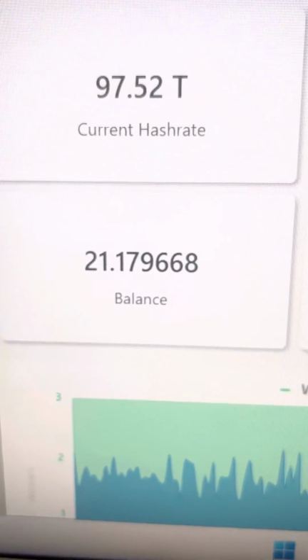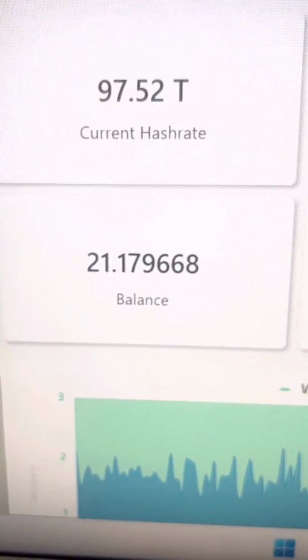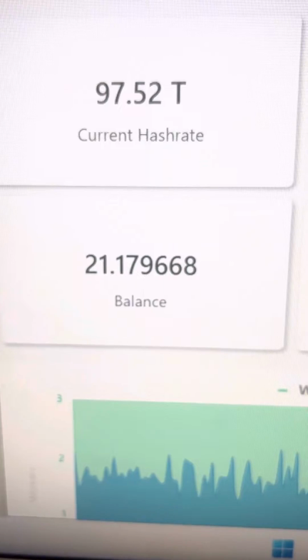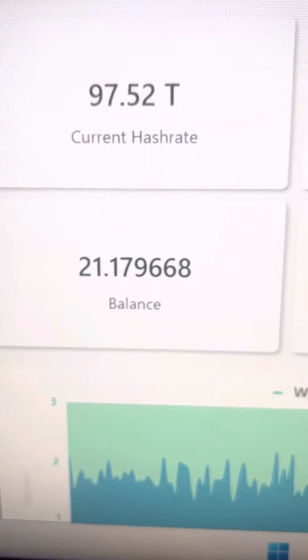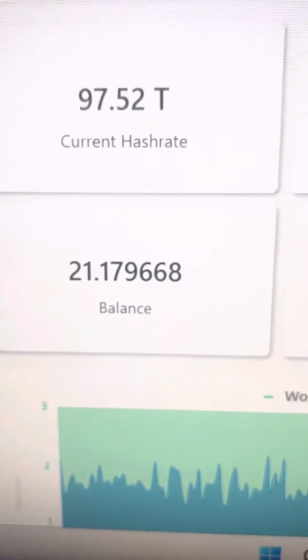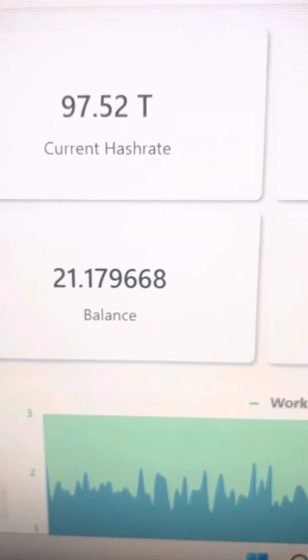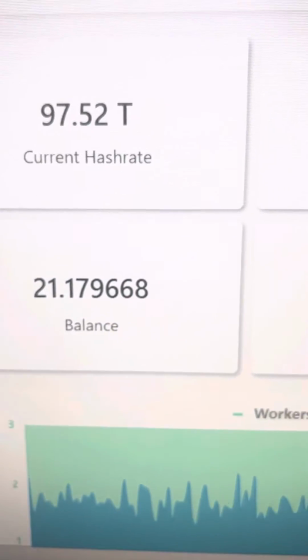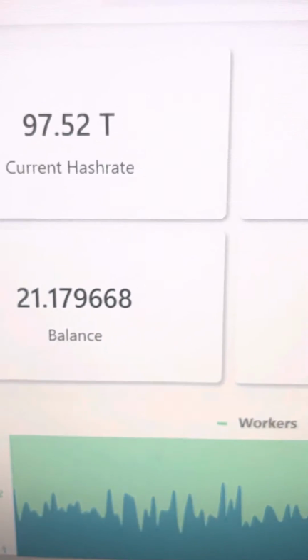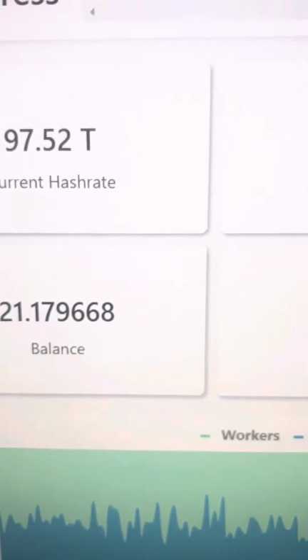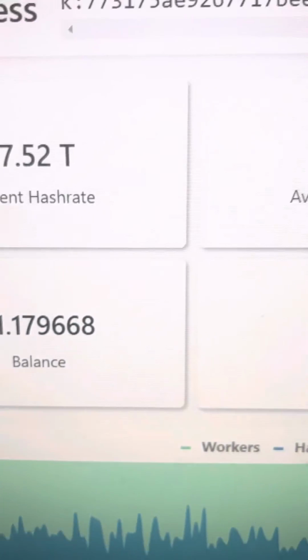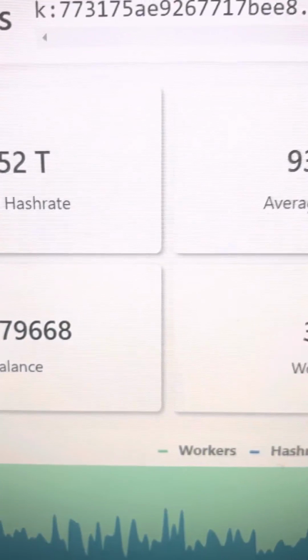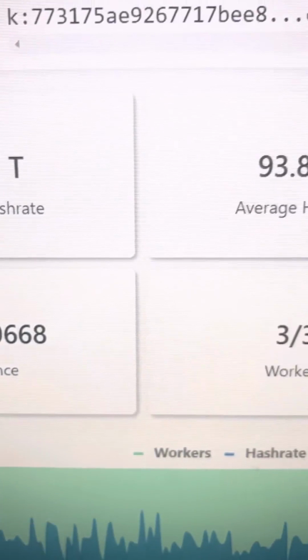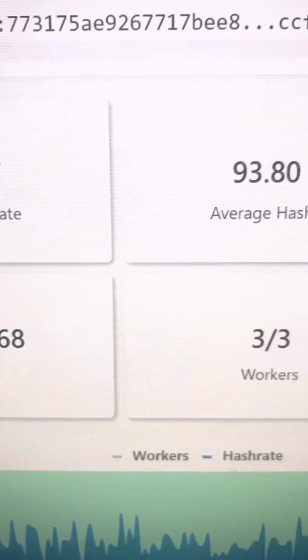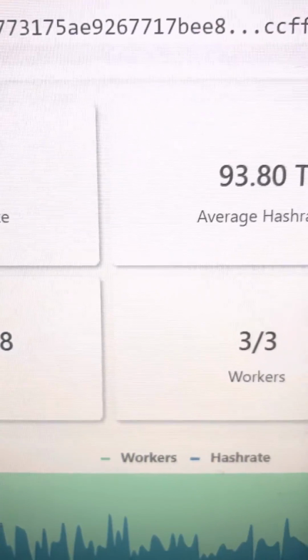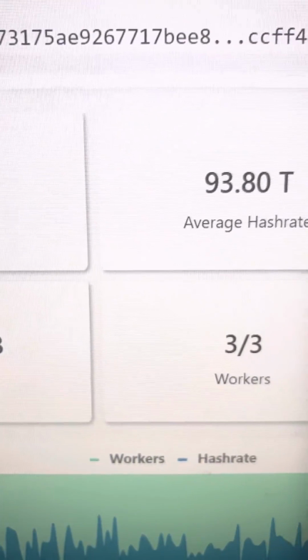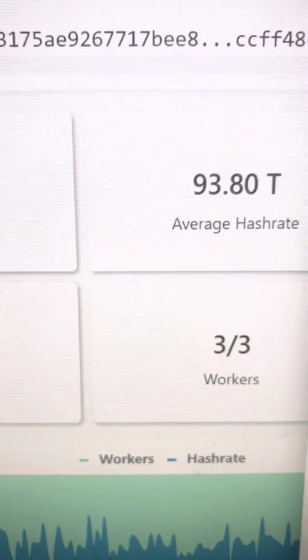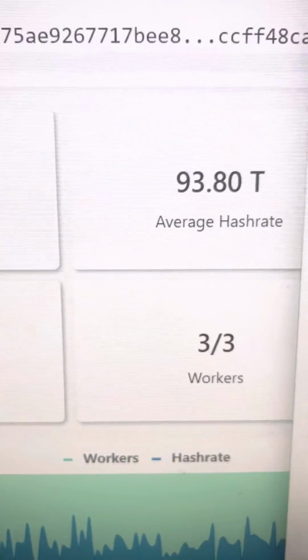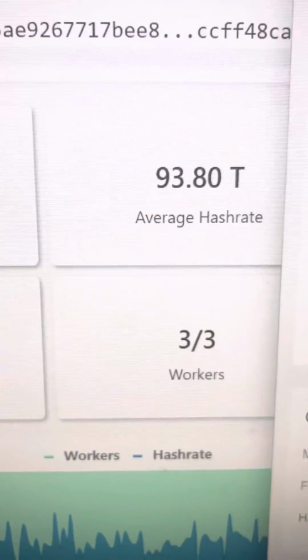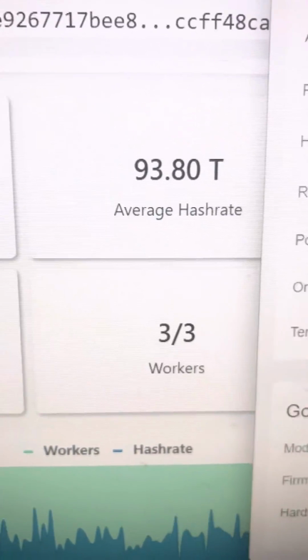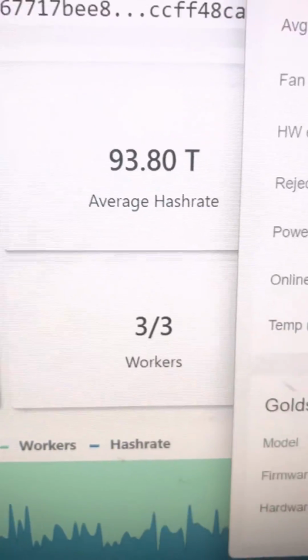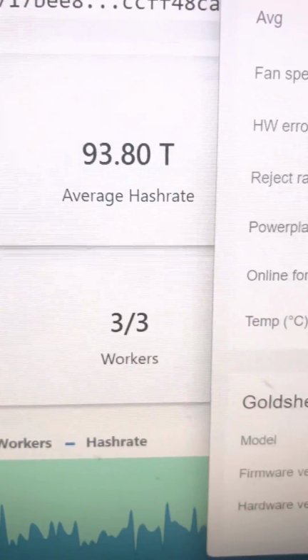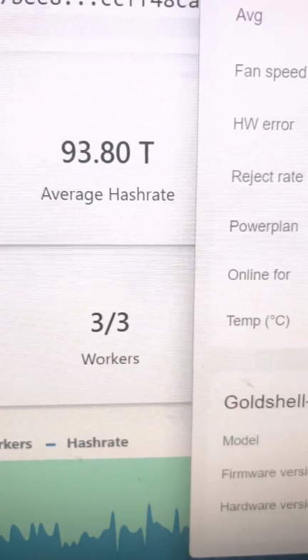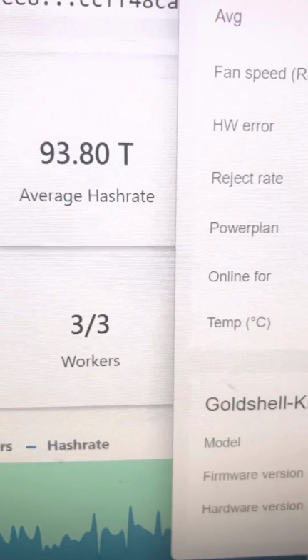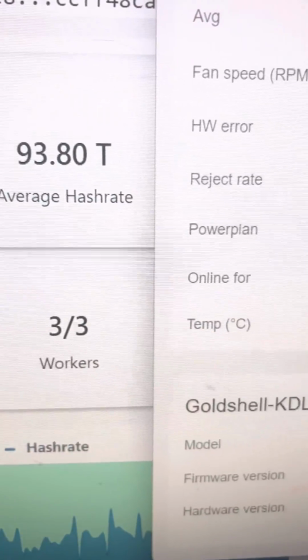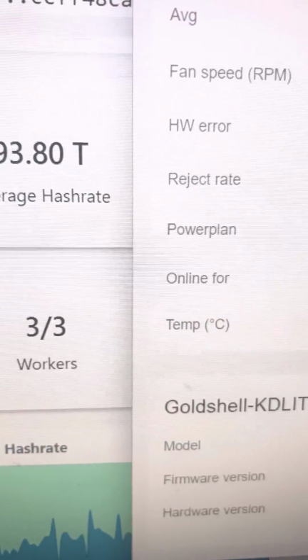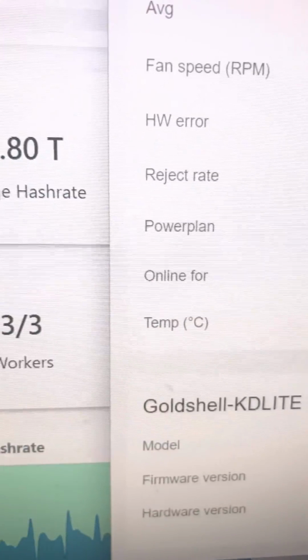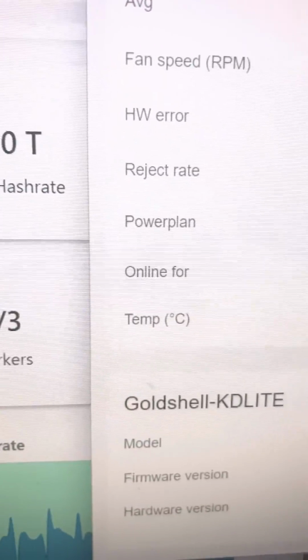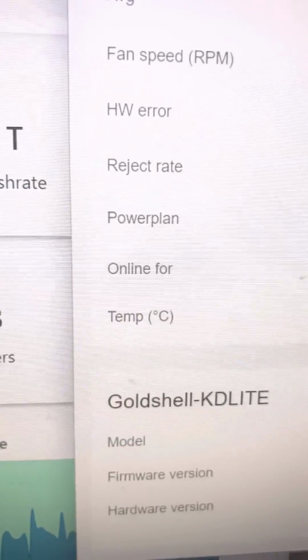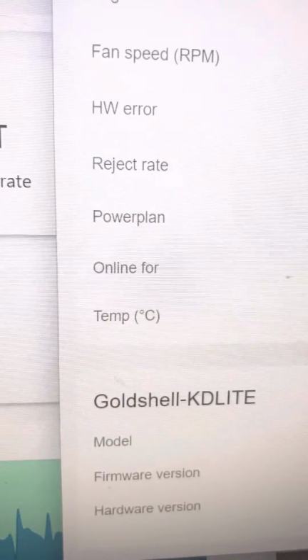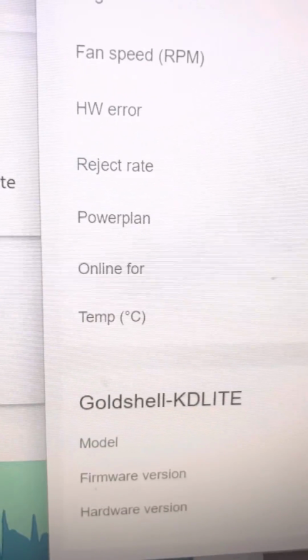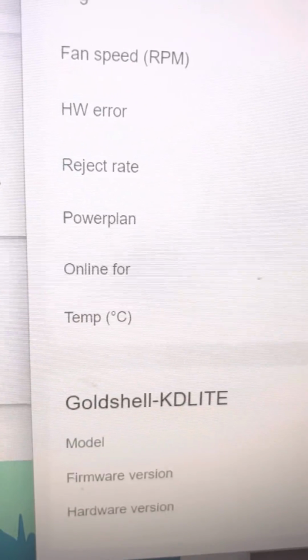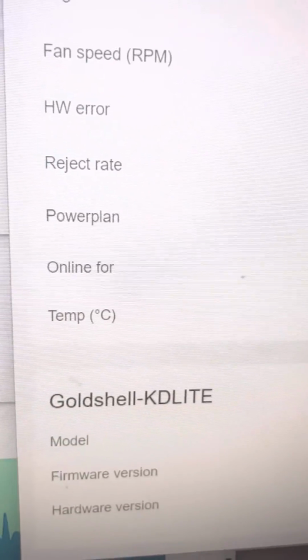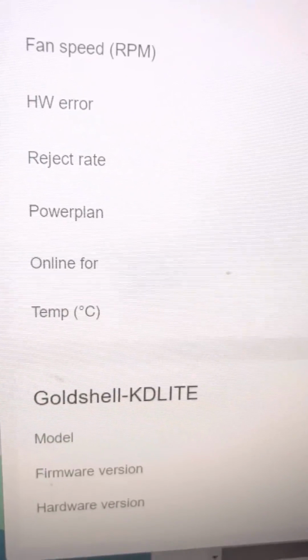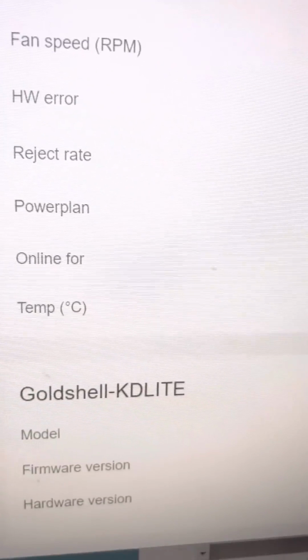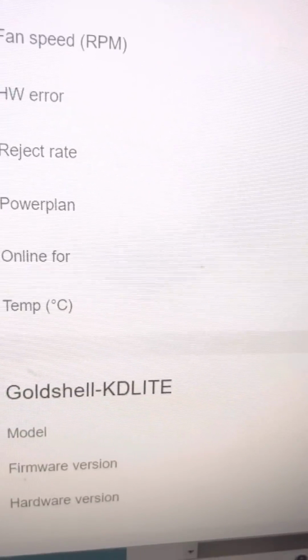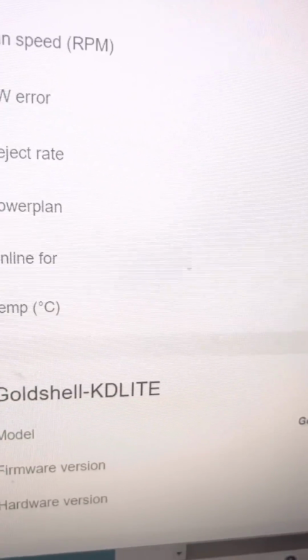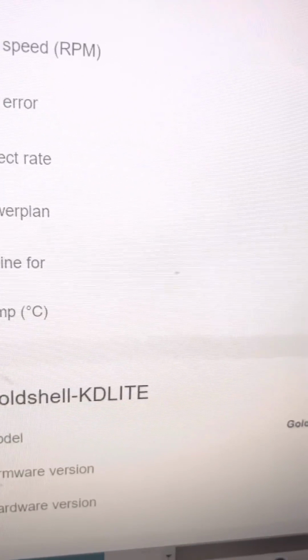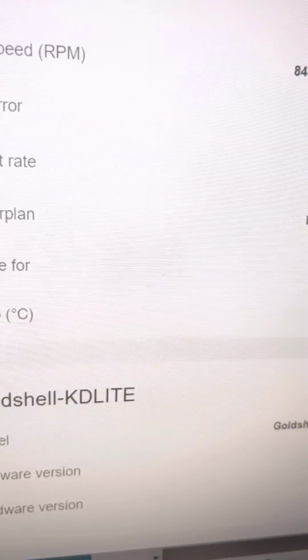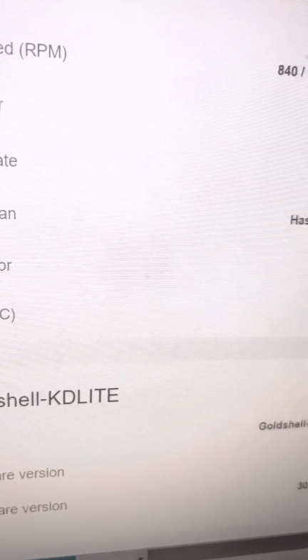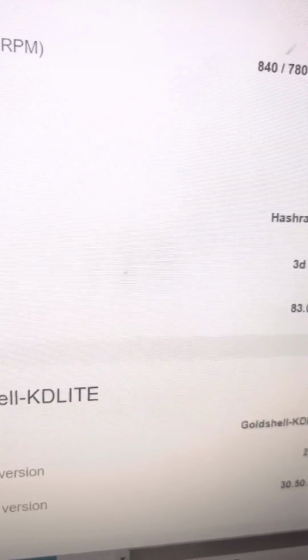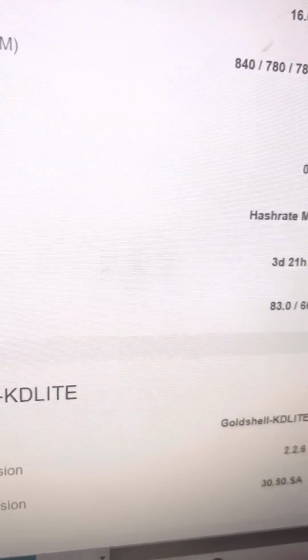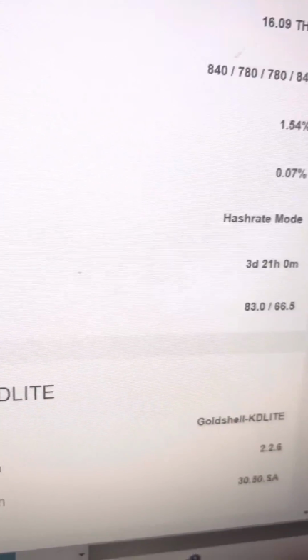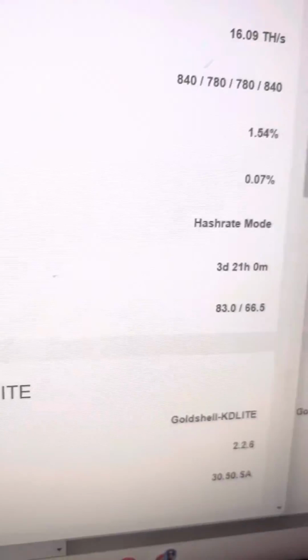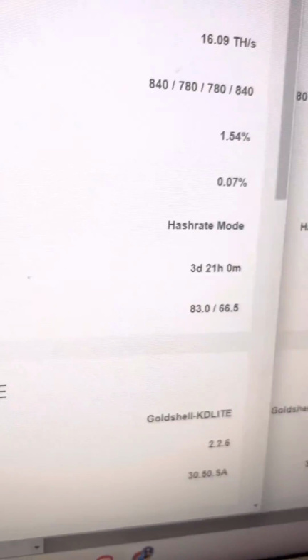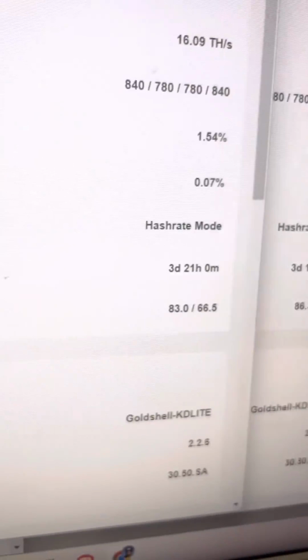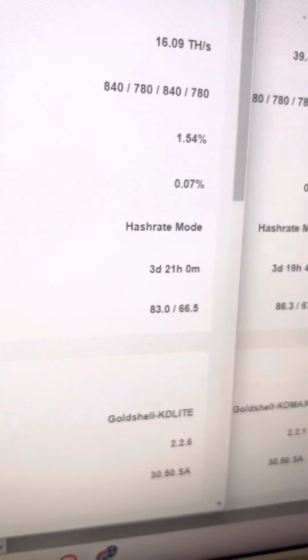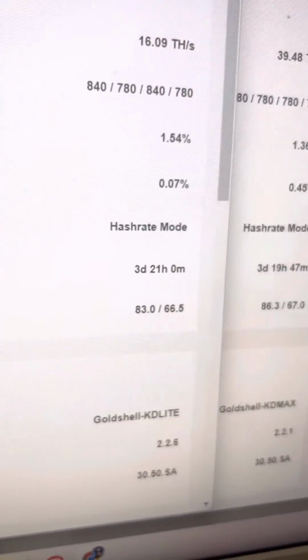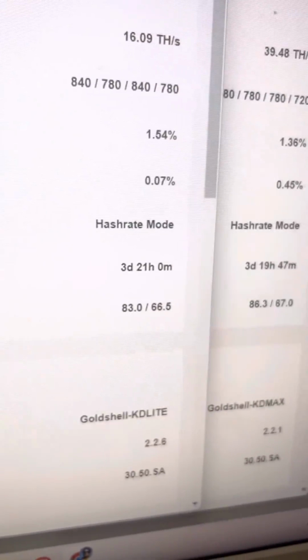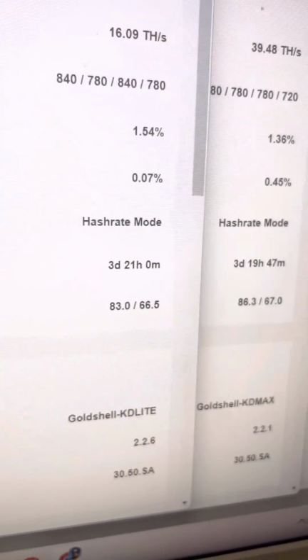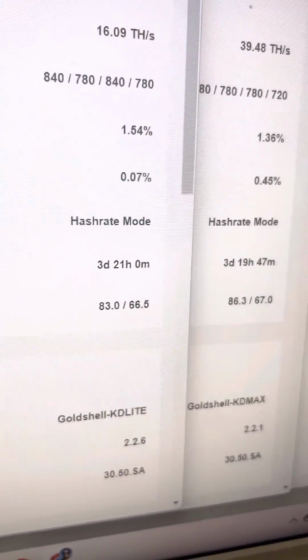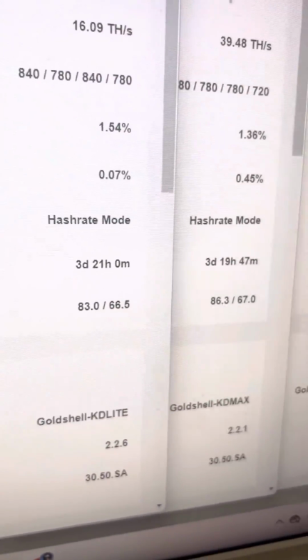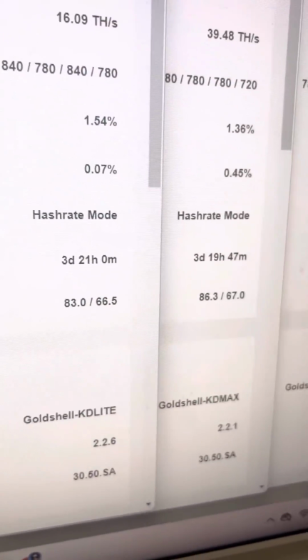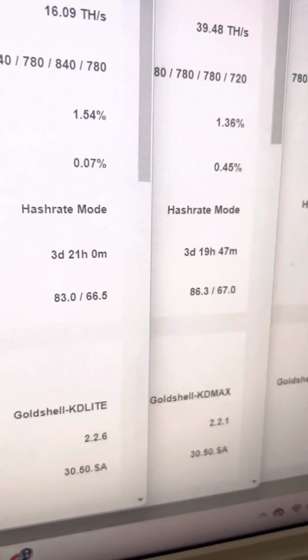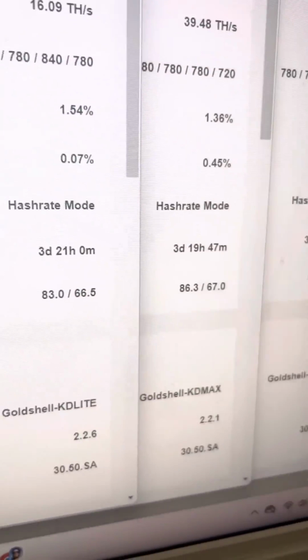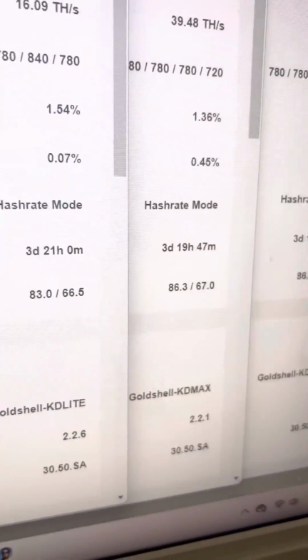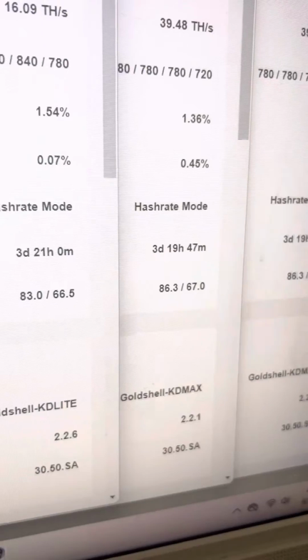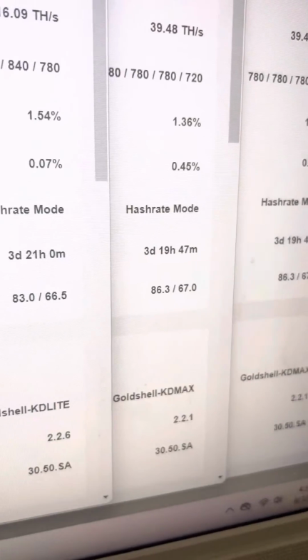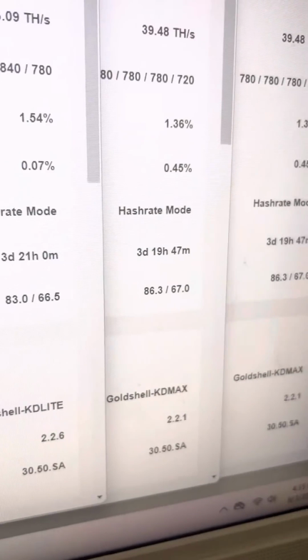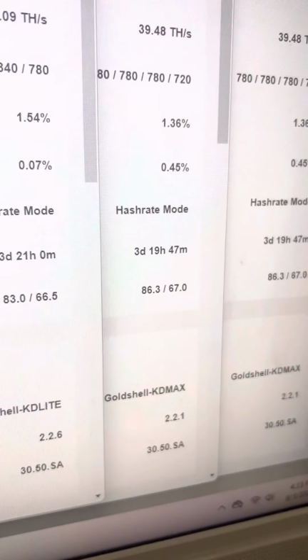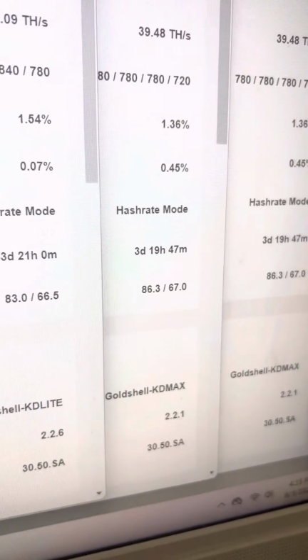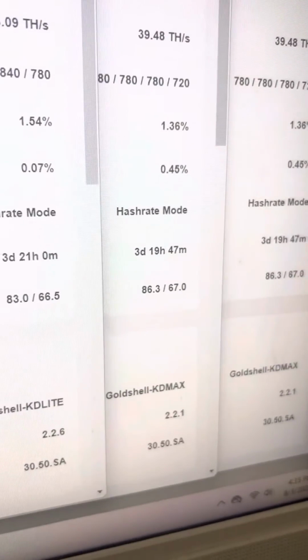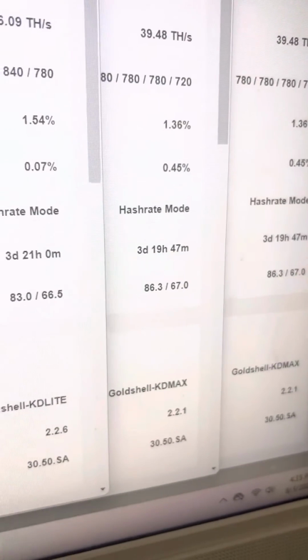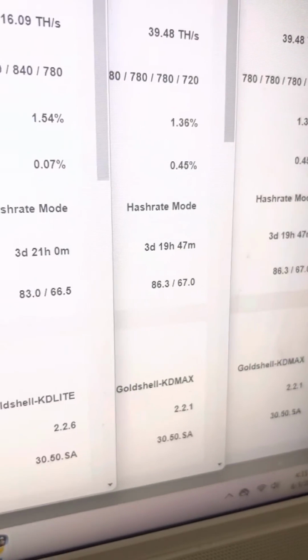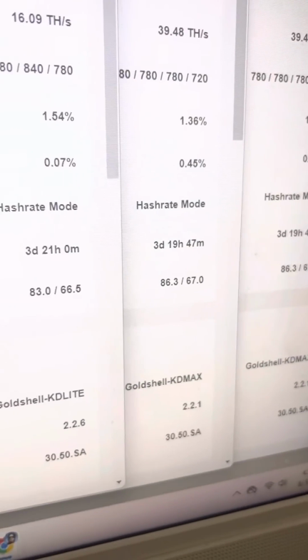We have a crash rate average, there are three workers, and then those temperatures.